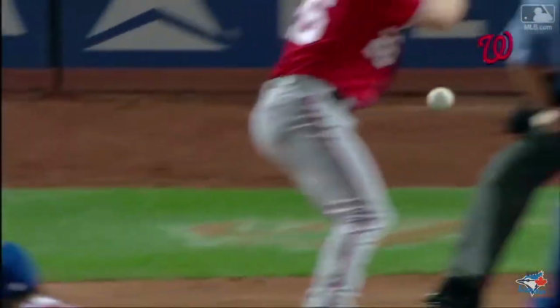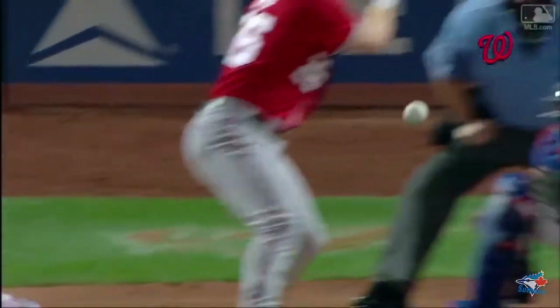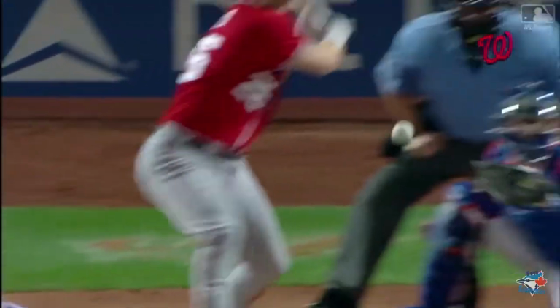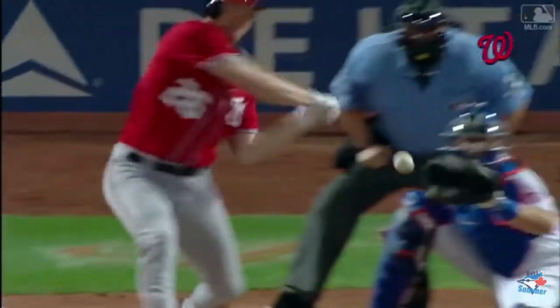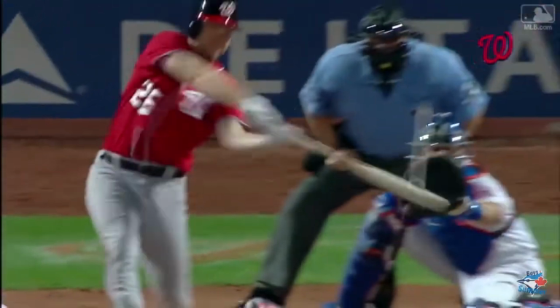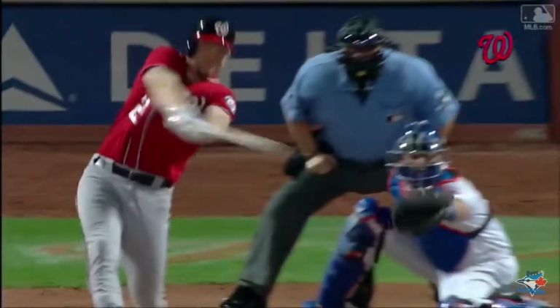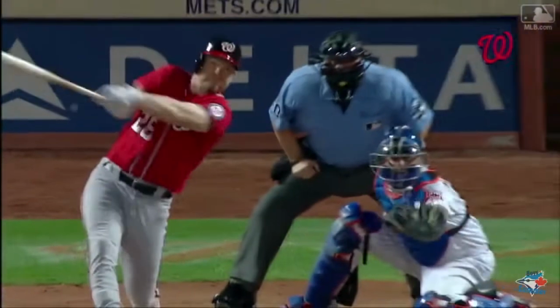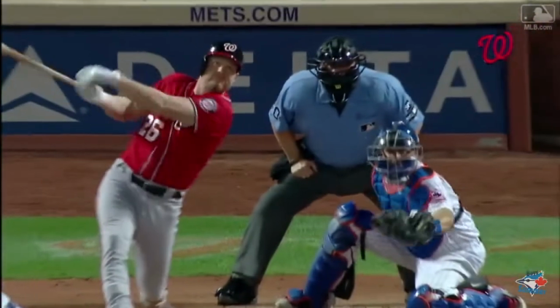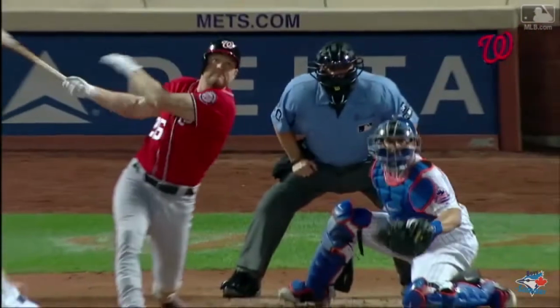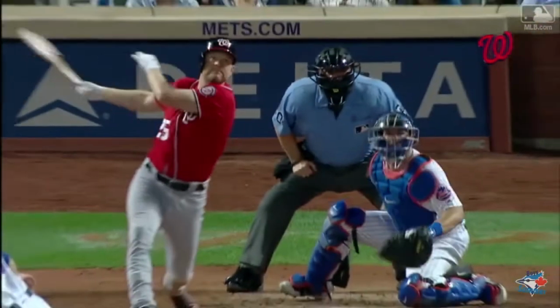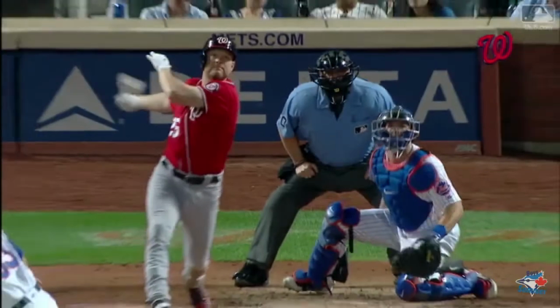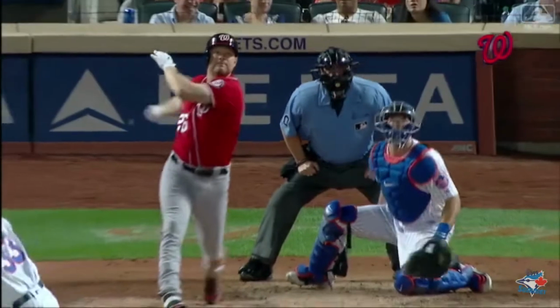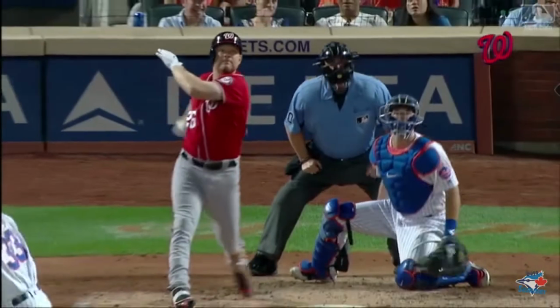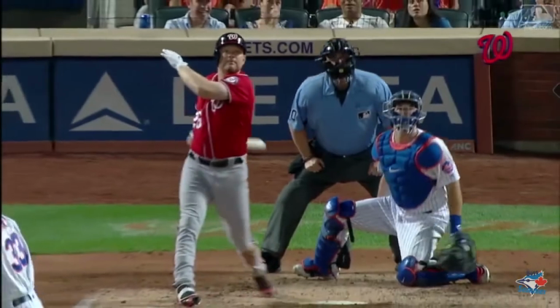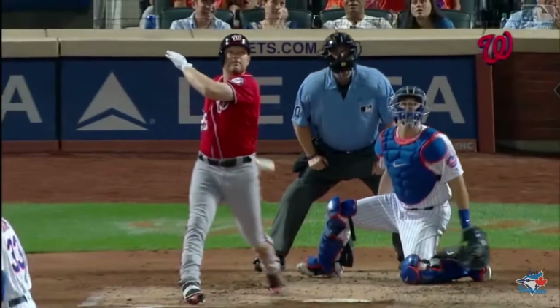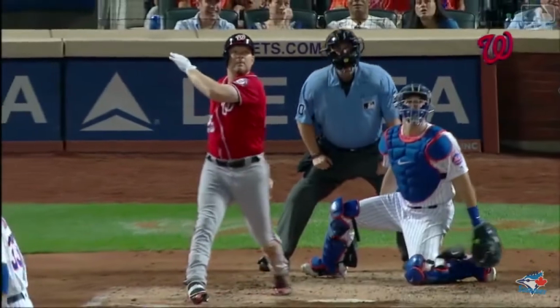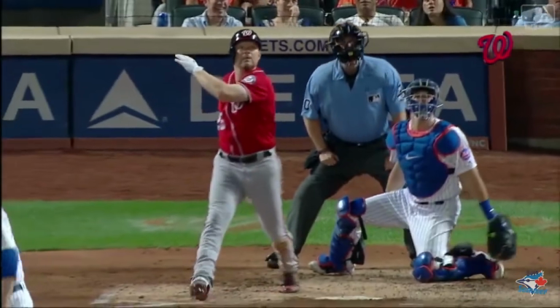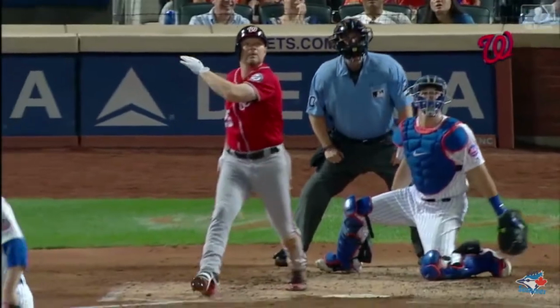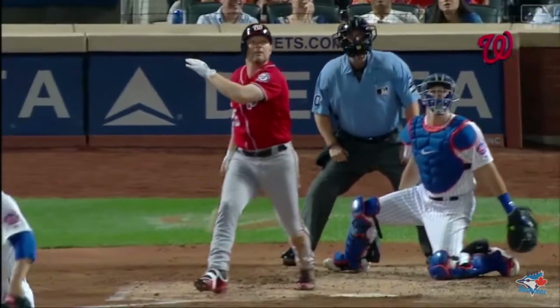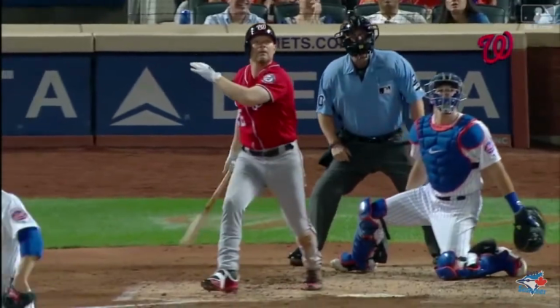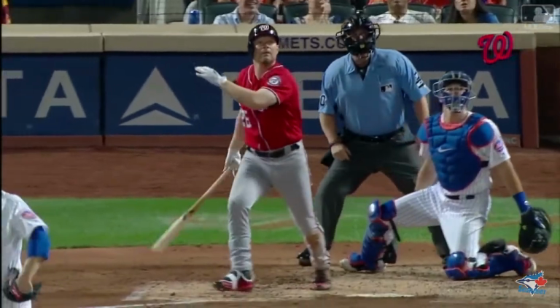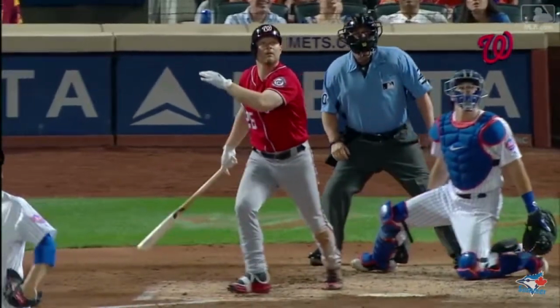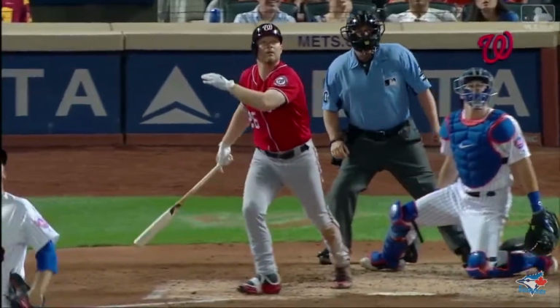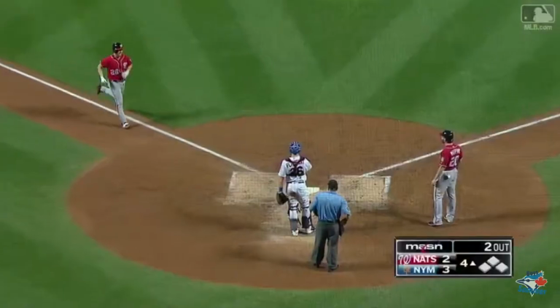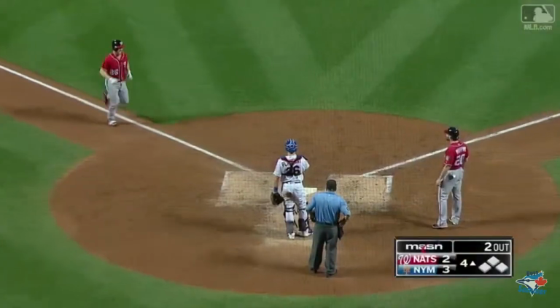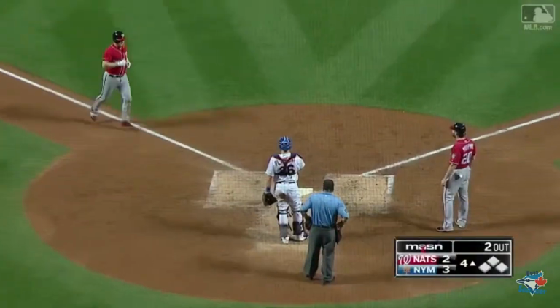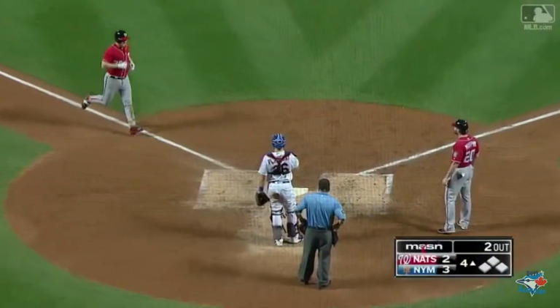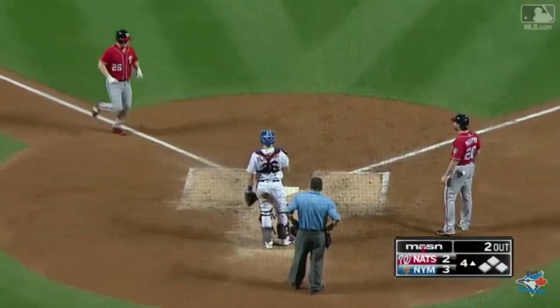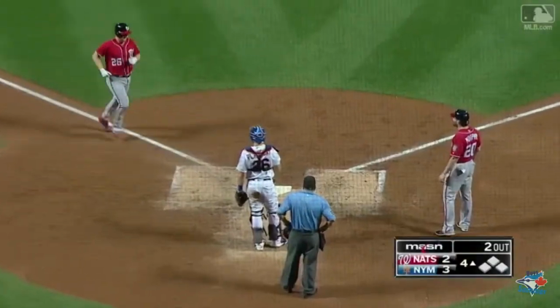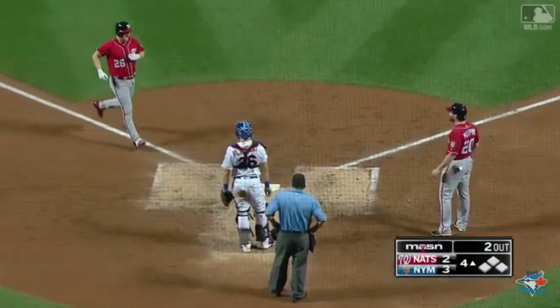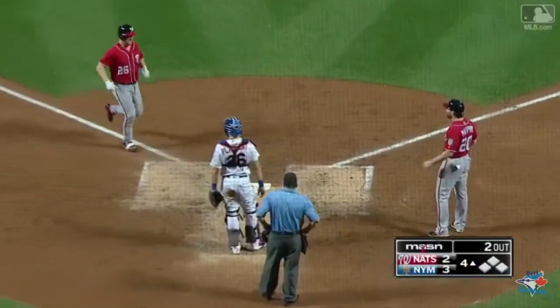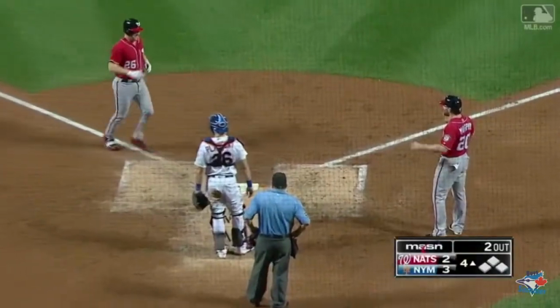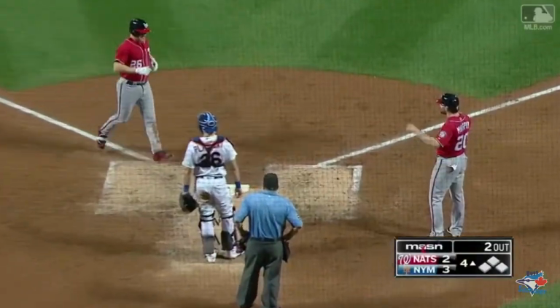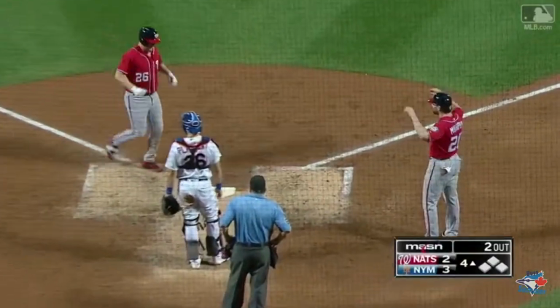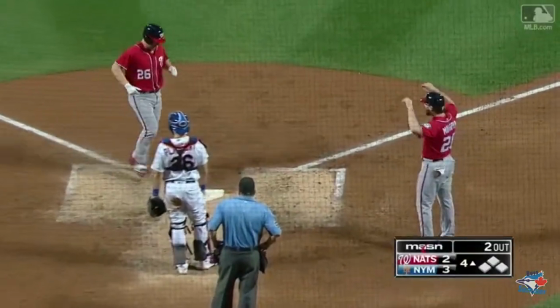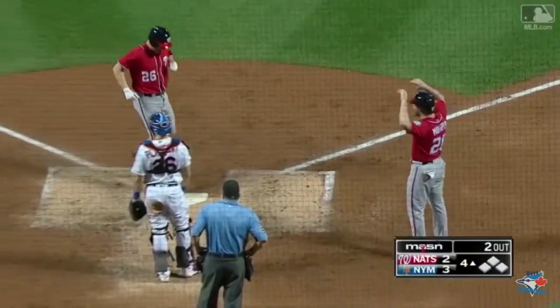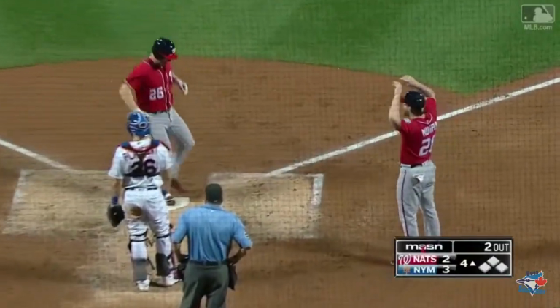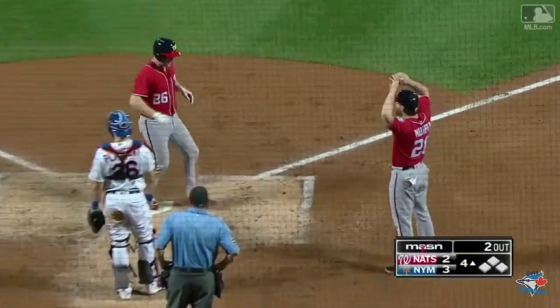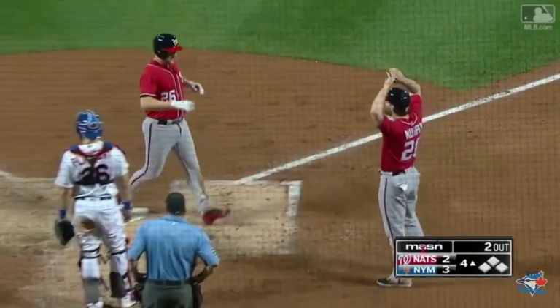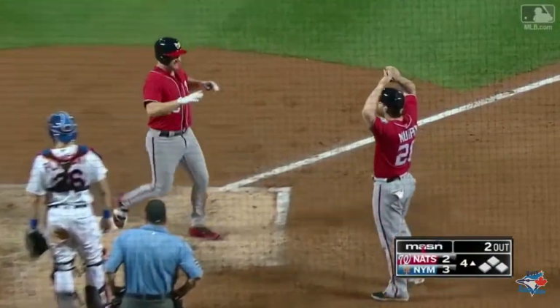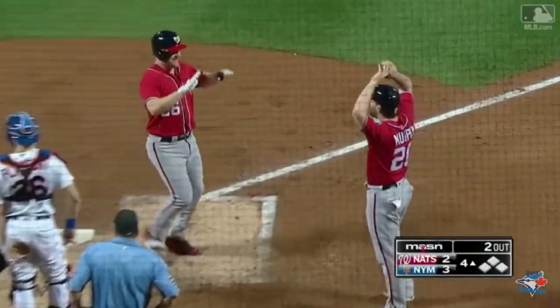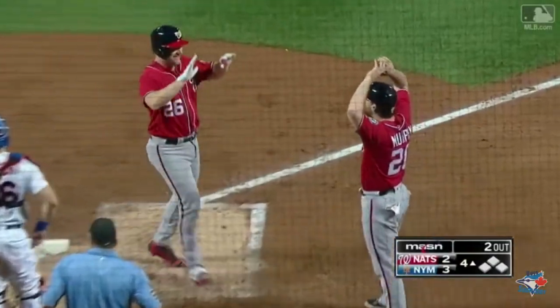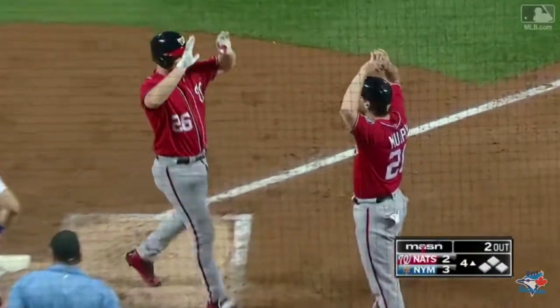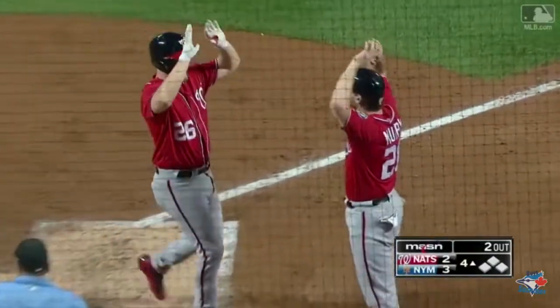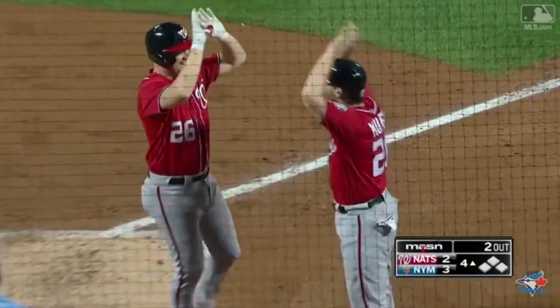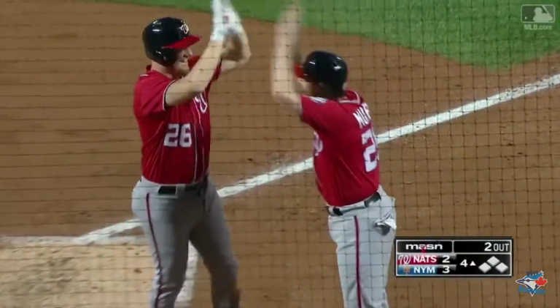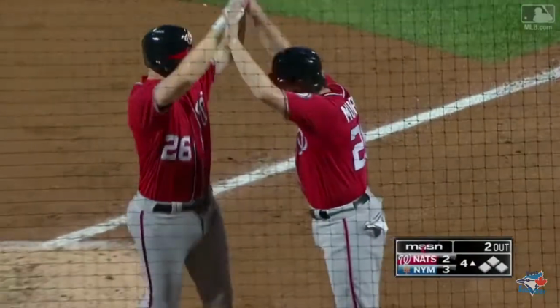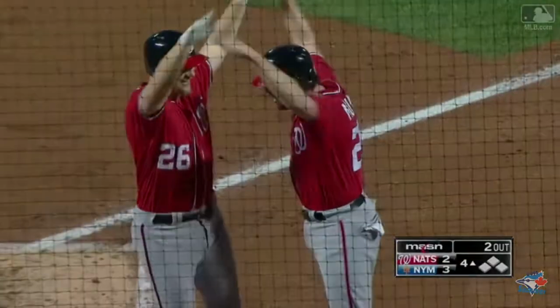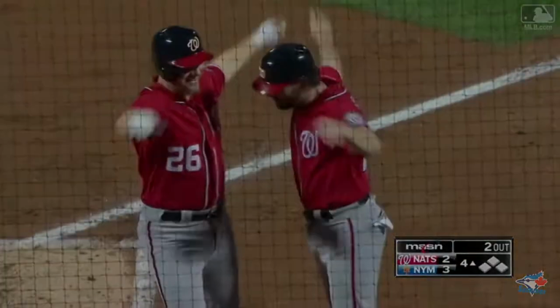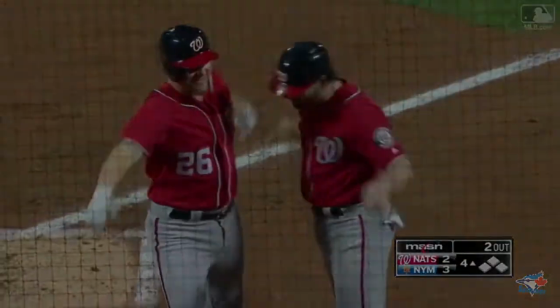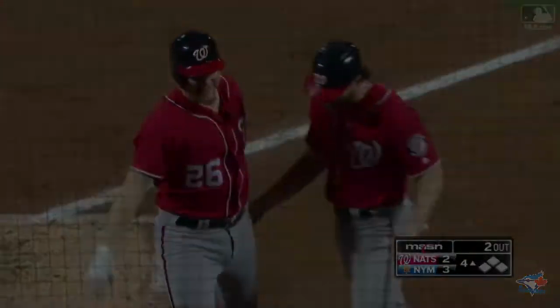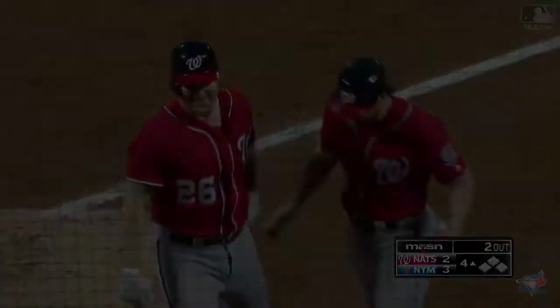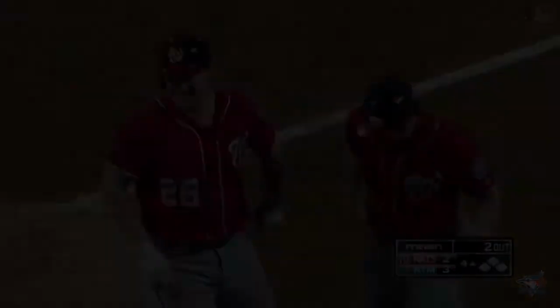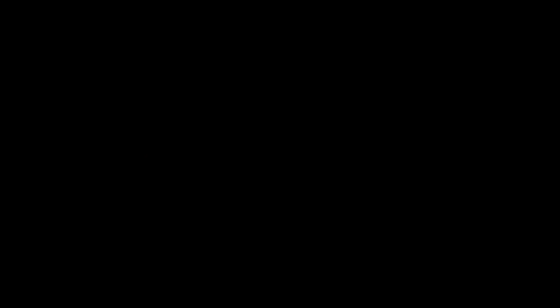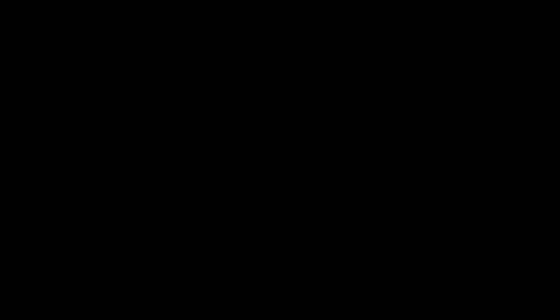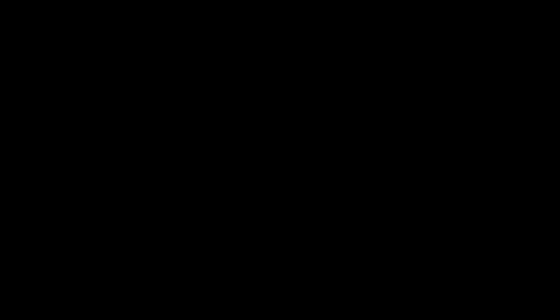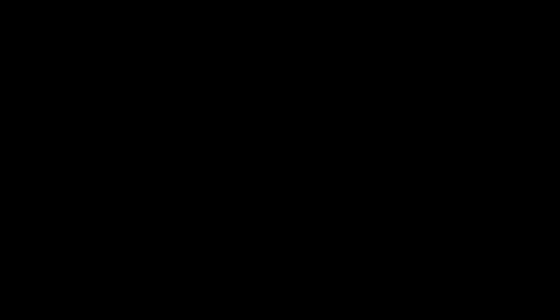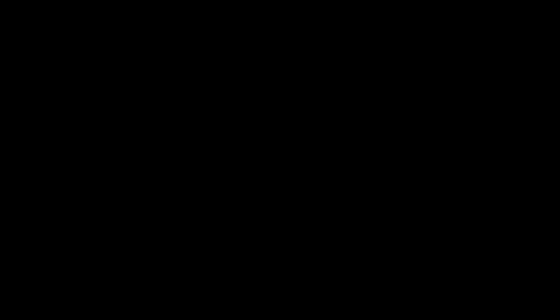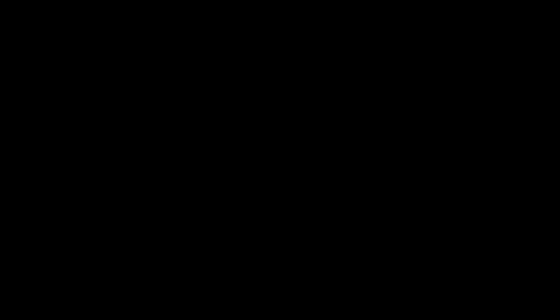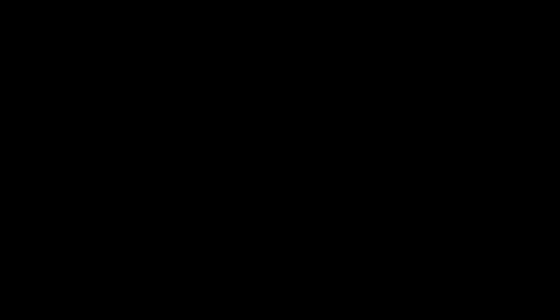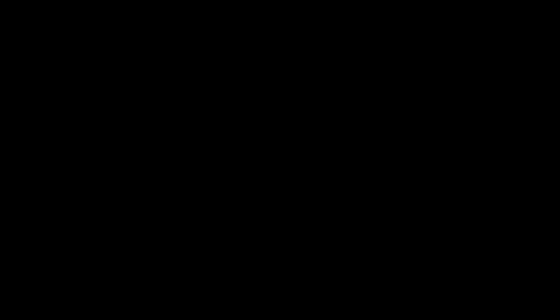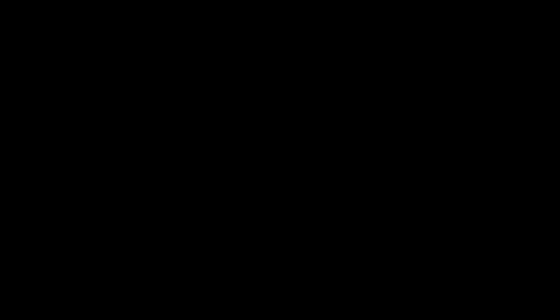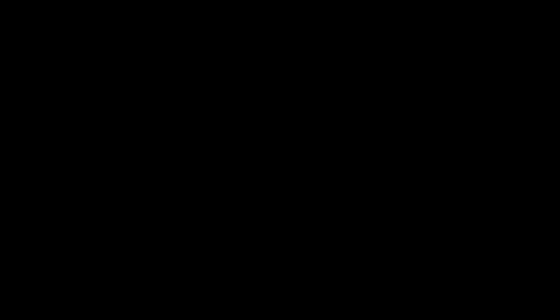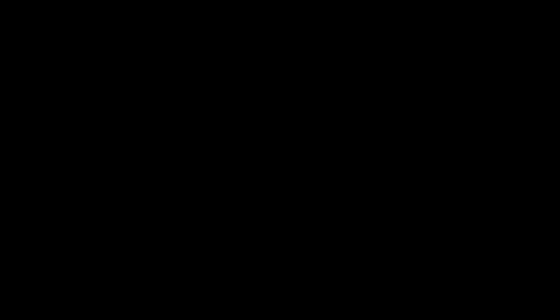Adam Lind gets the Nats a new season record — his 200th career home run. Congratulations, Adam Lind.